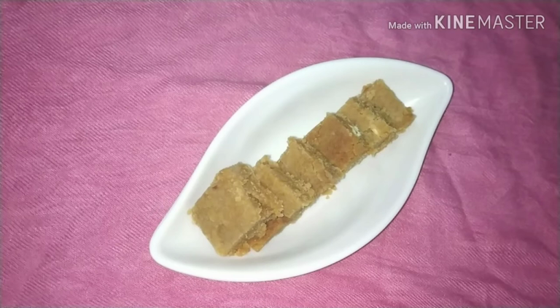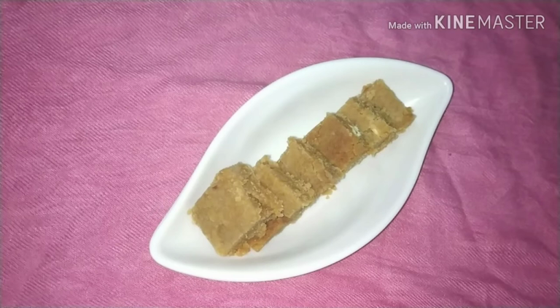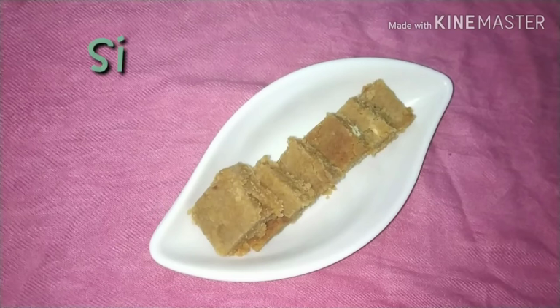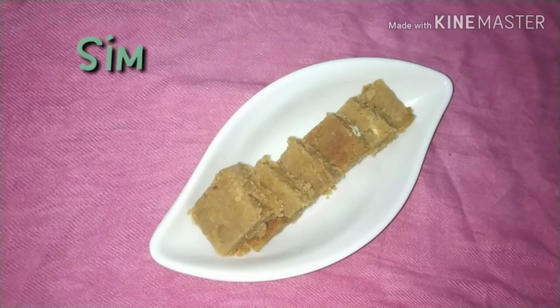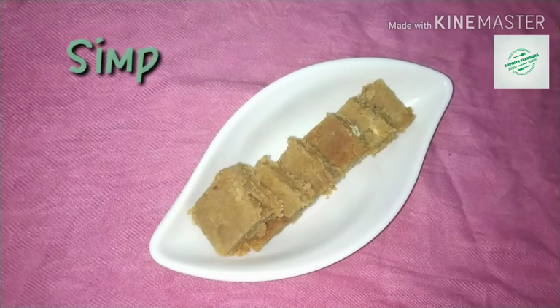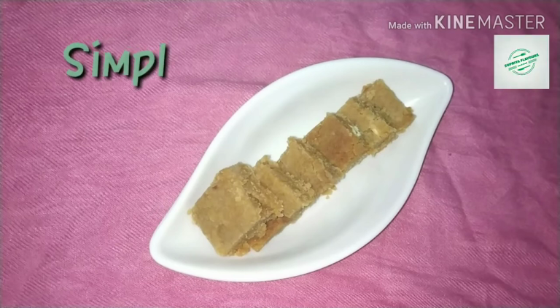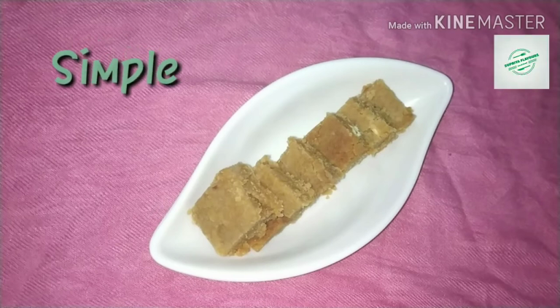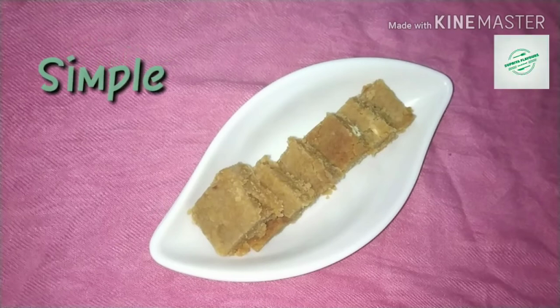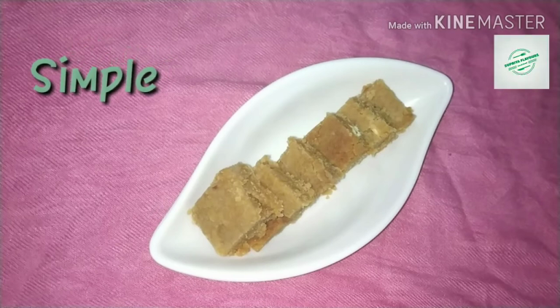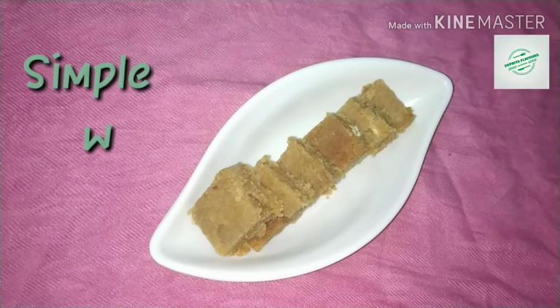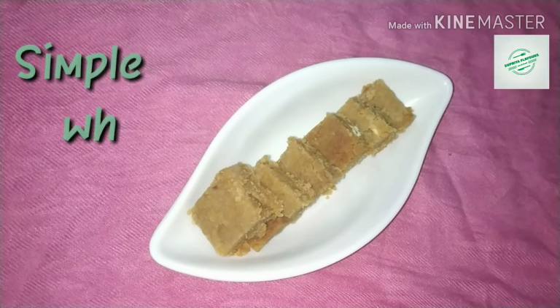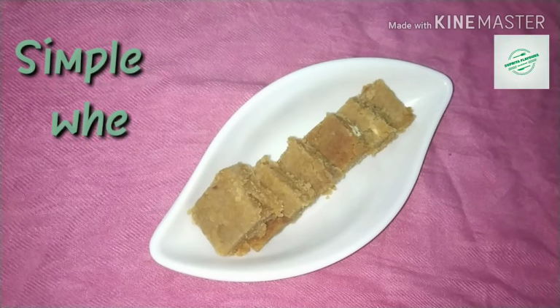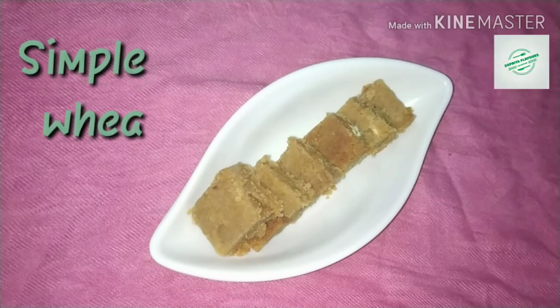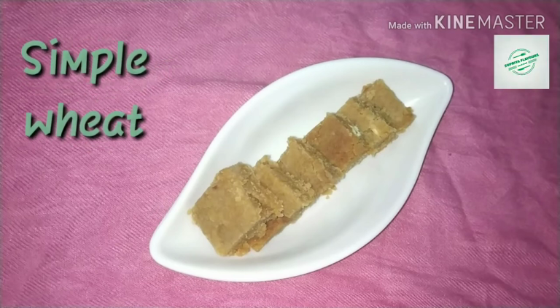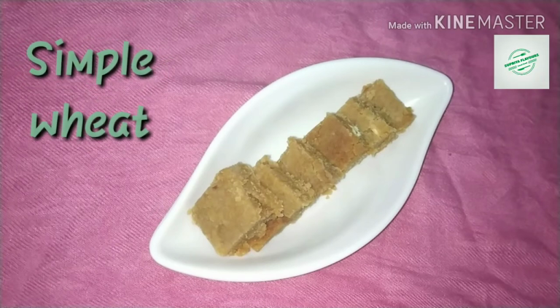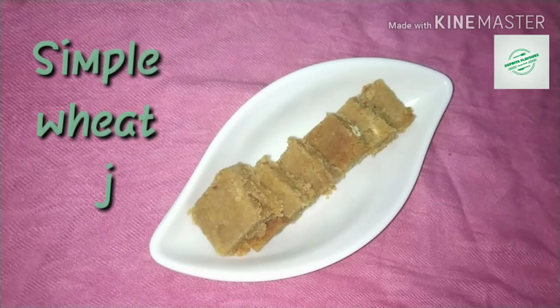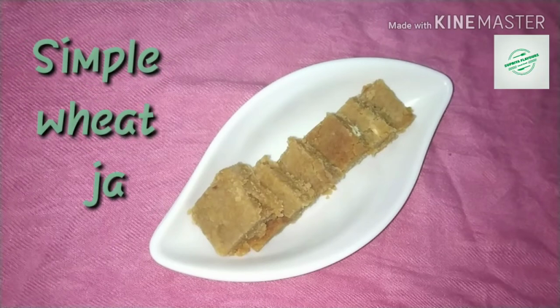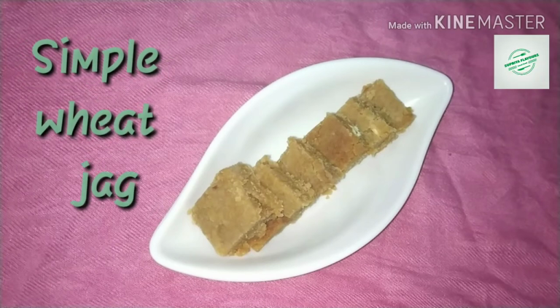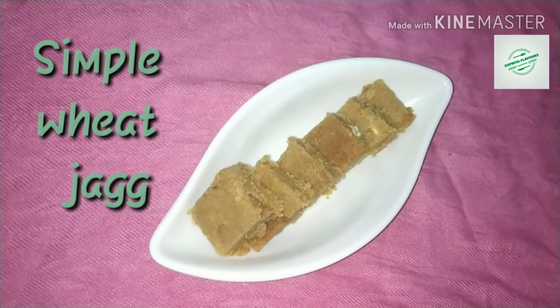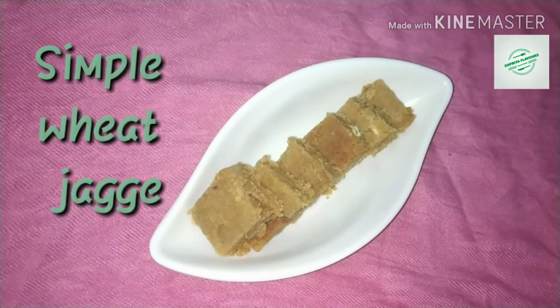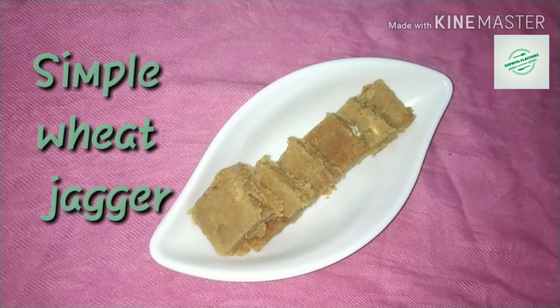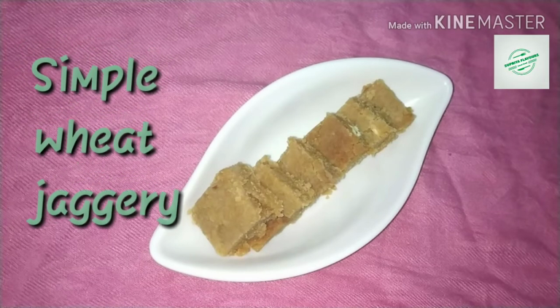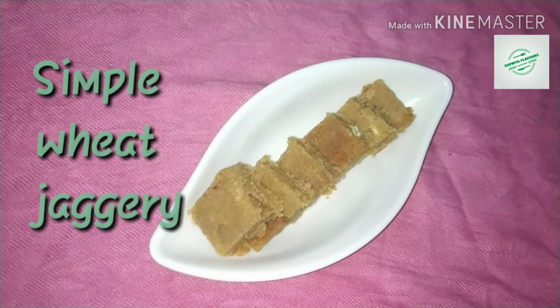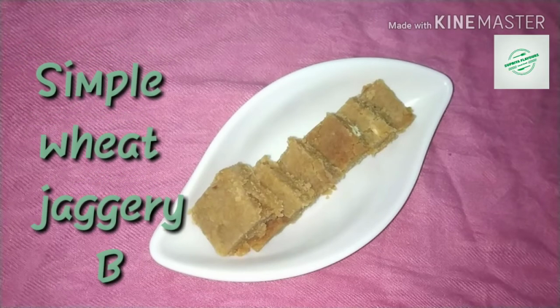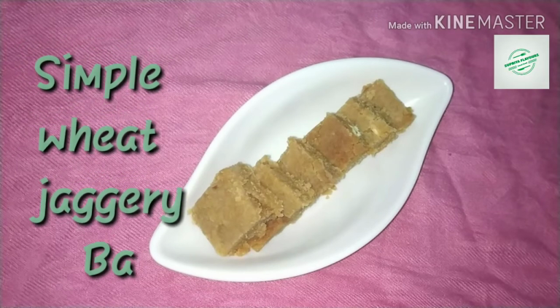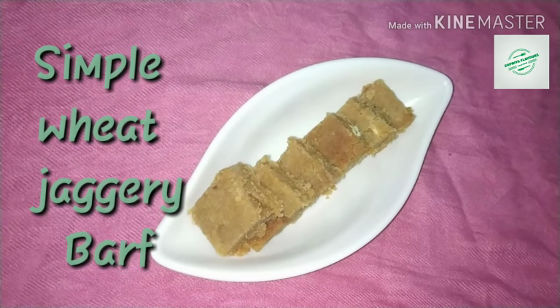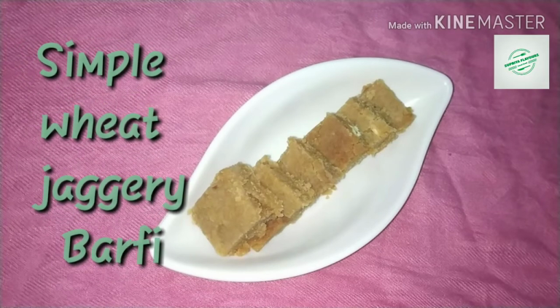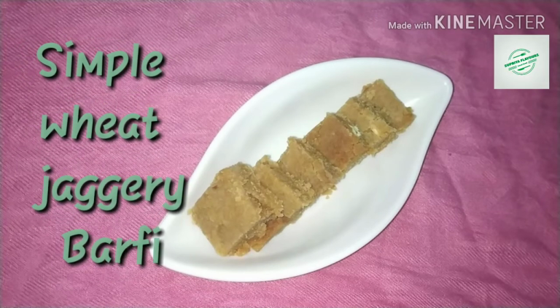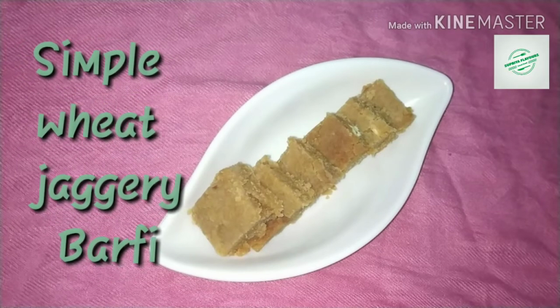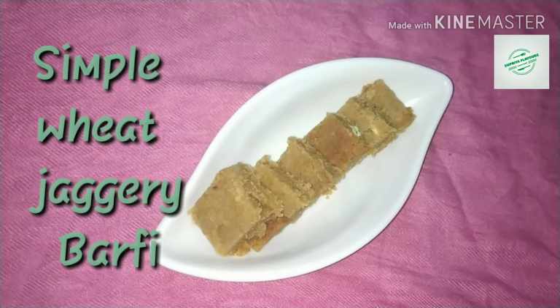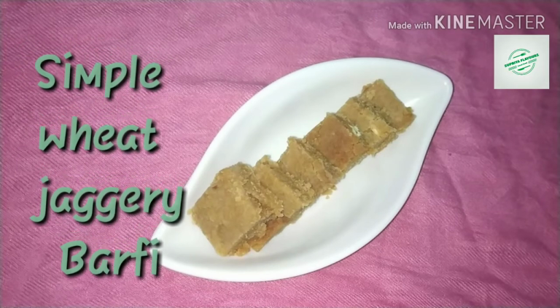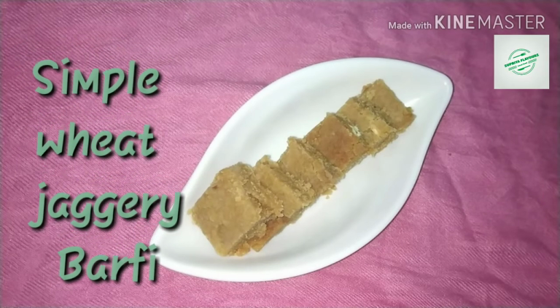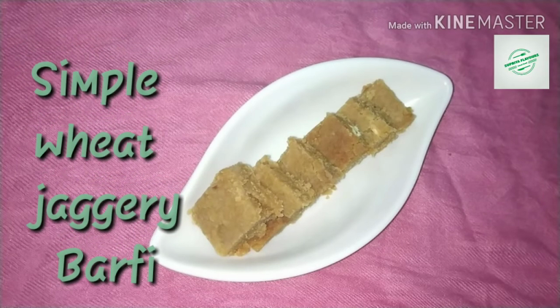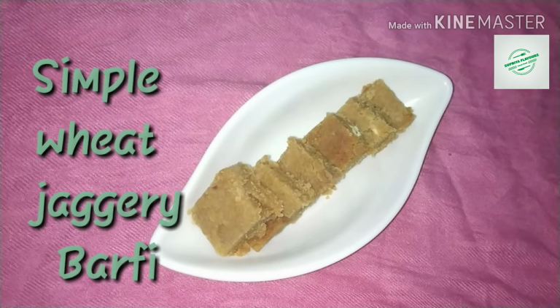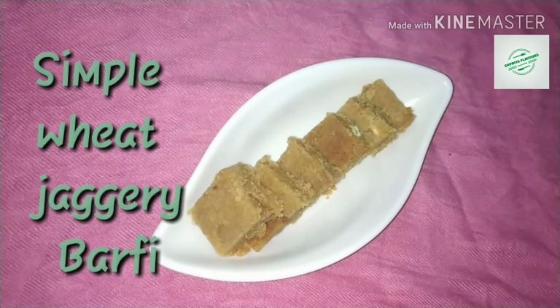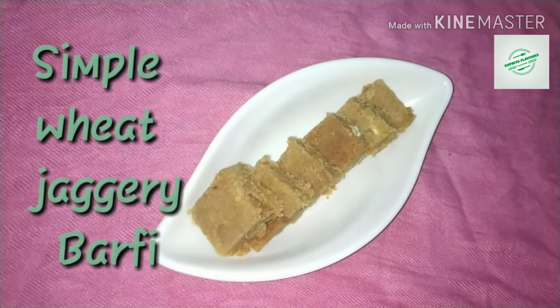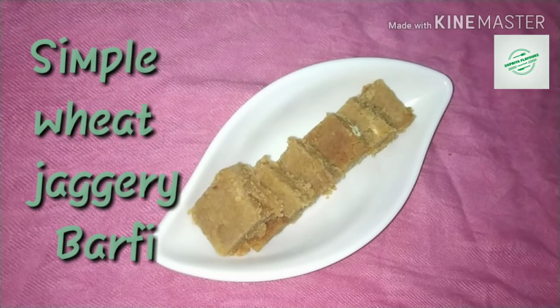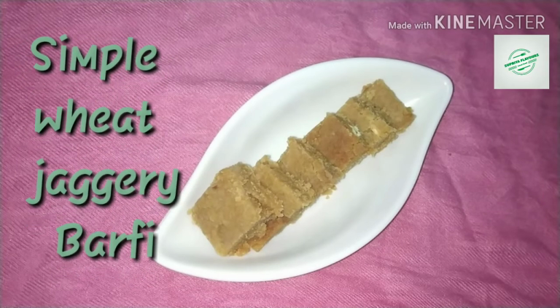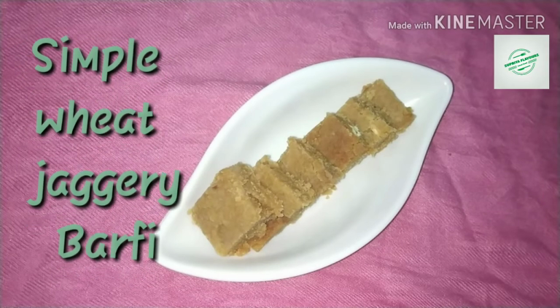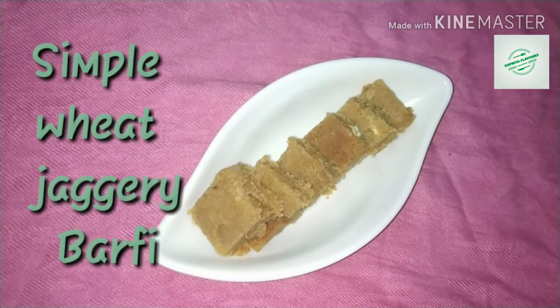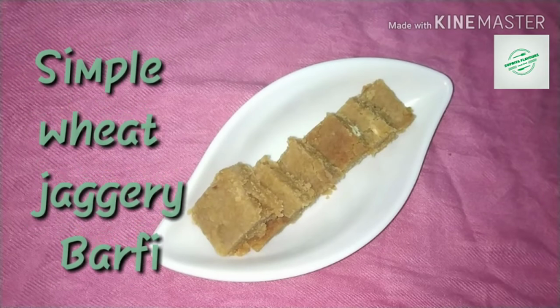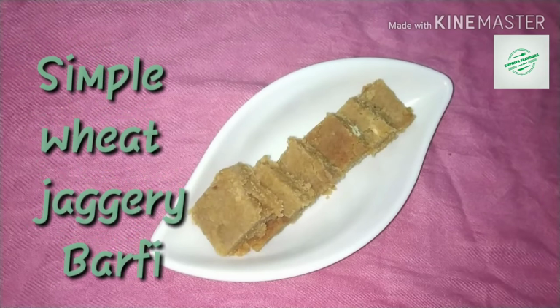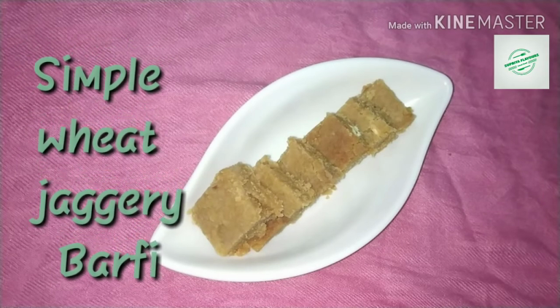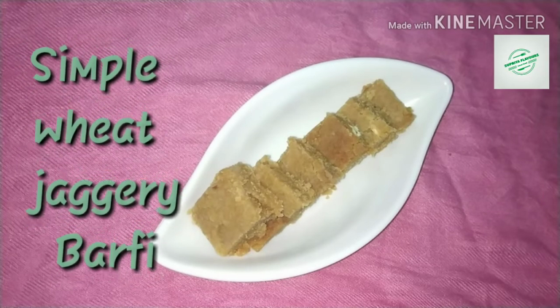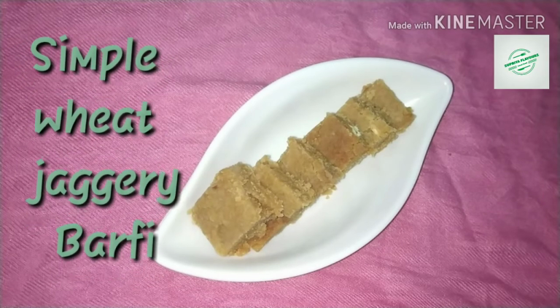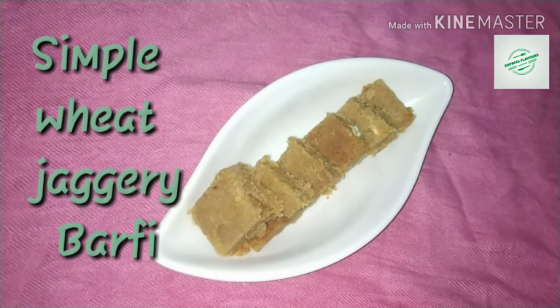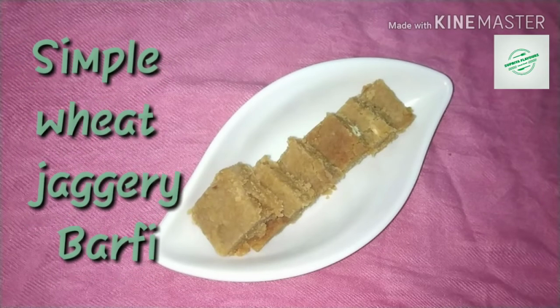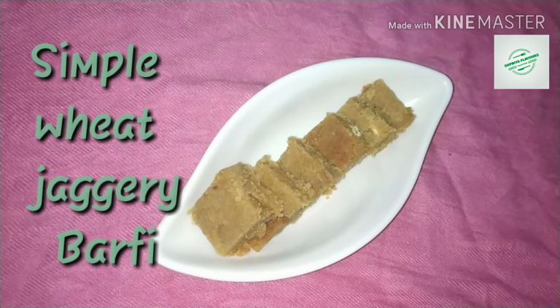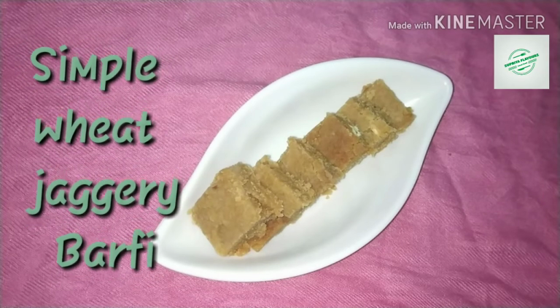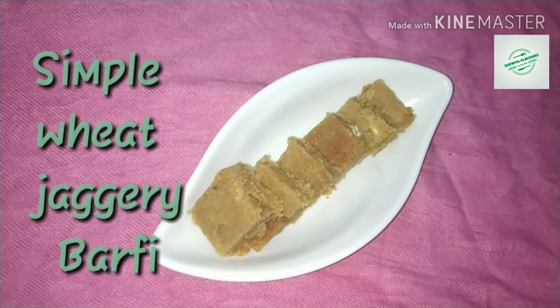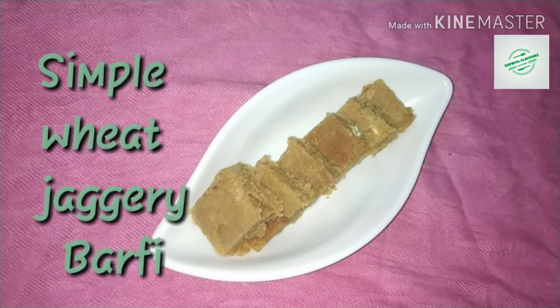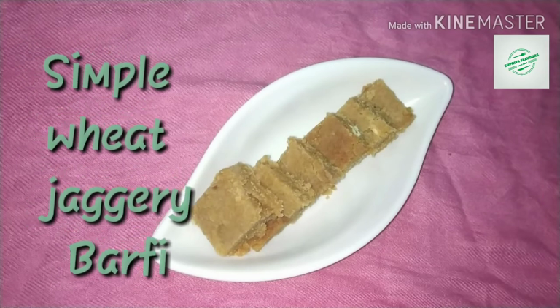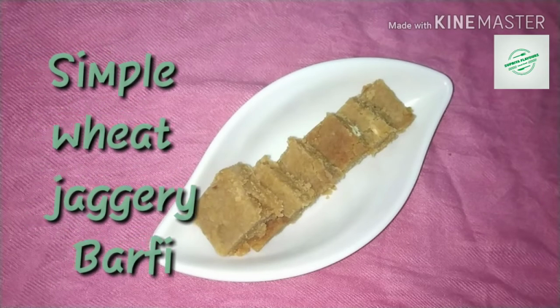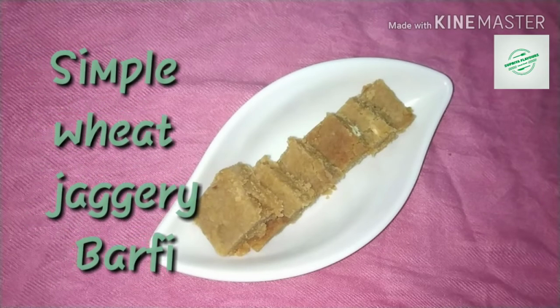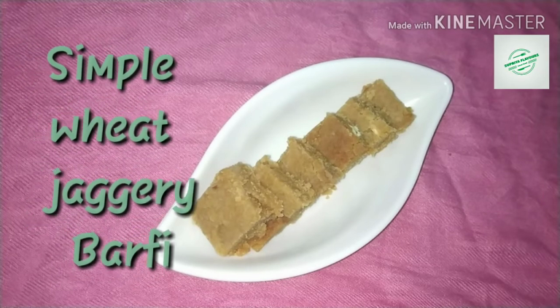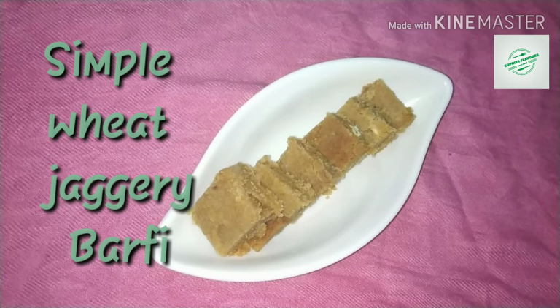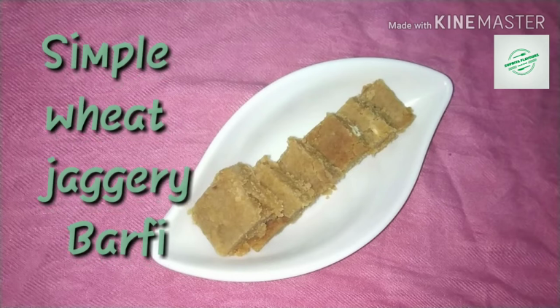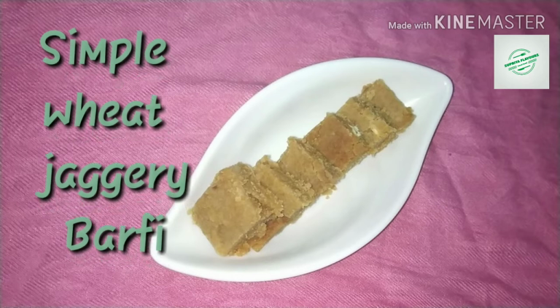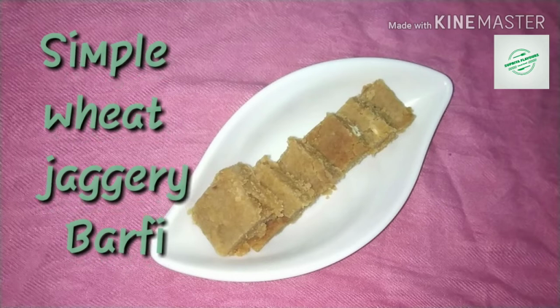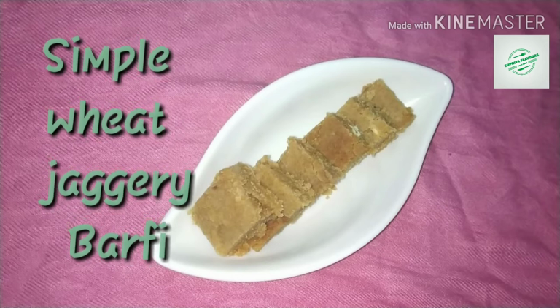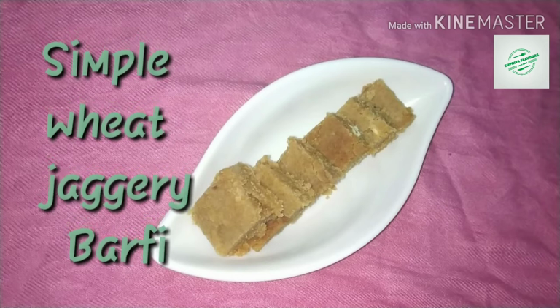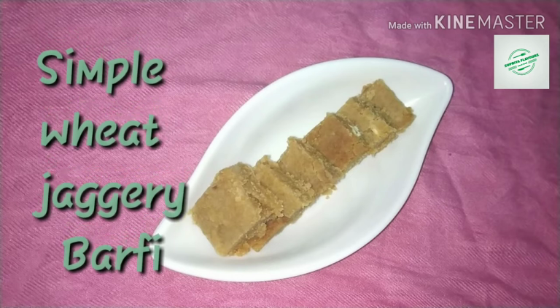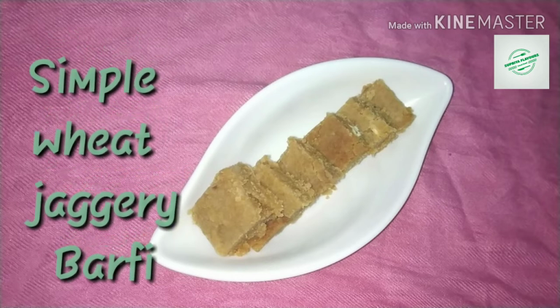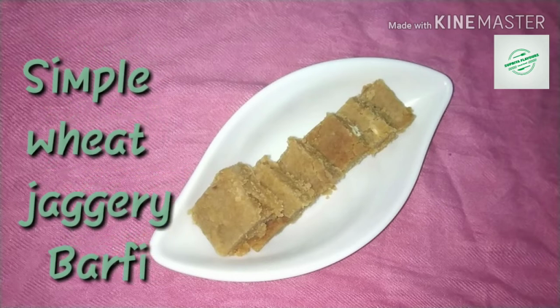How do you make barfee in a small way? How do you do this?